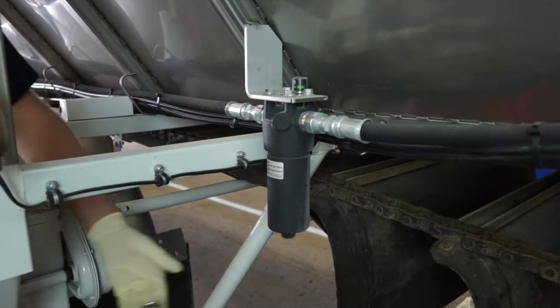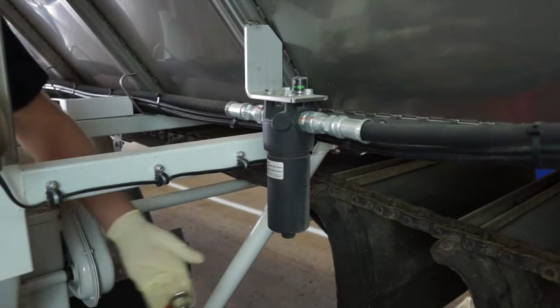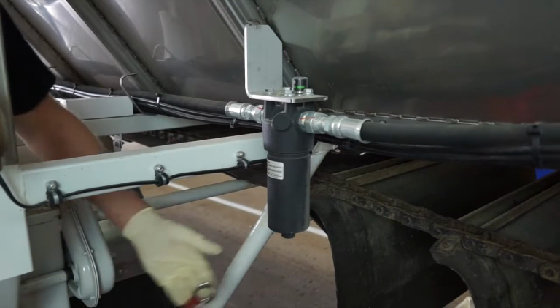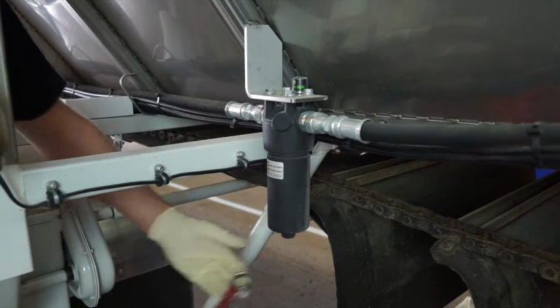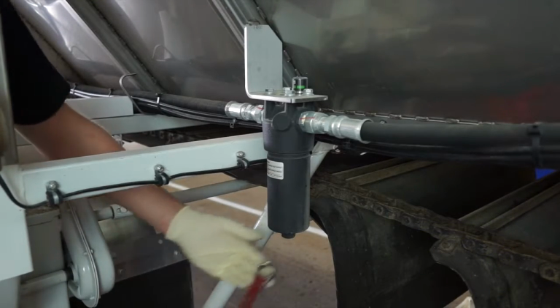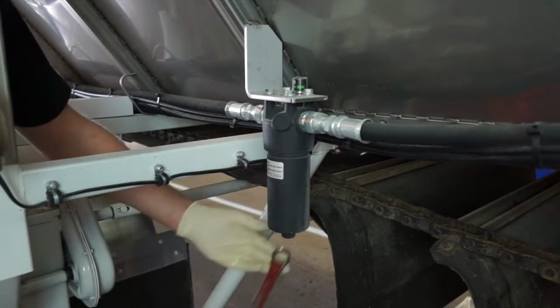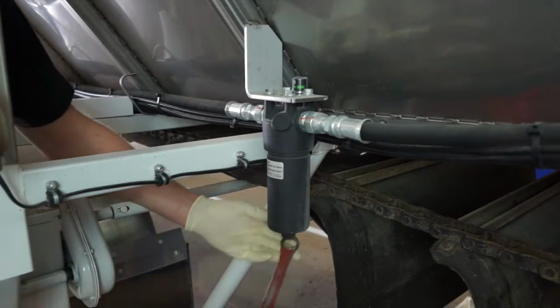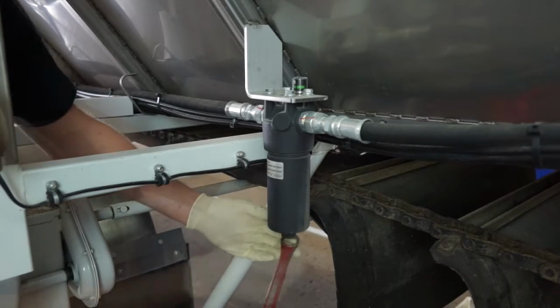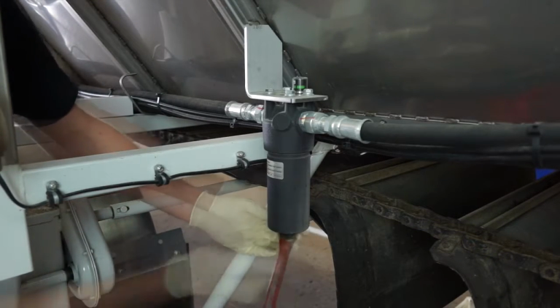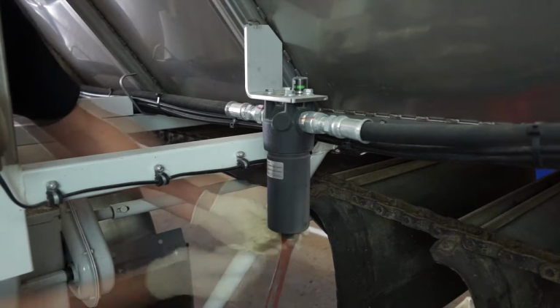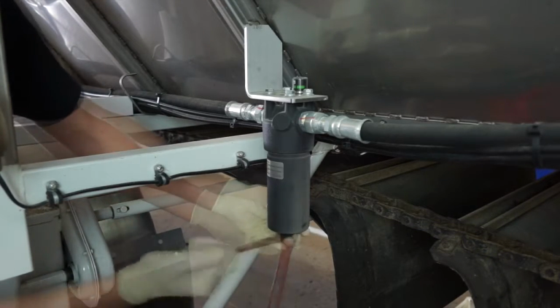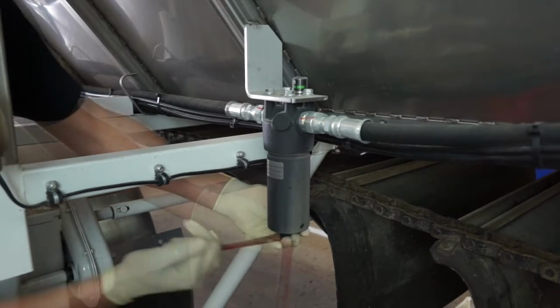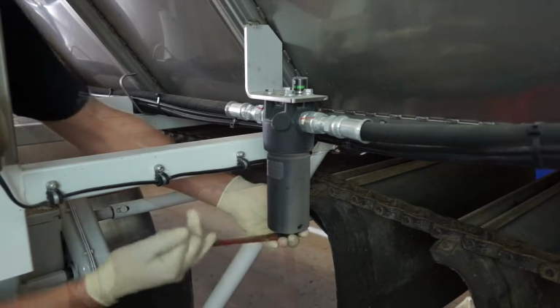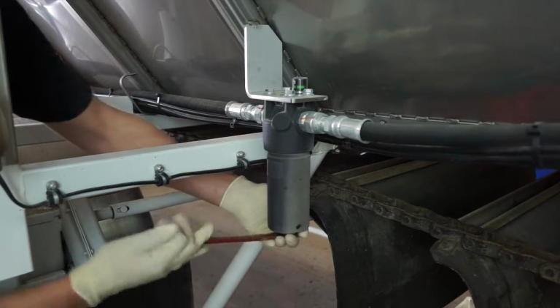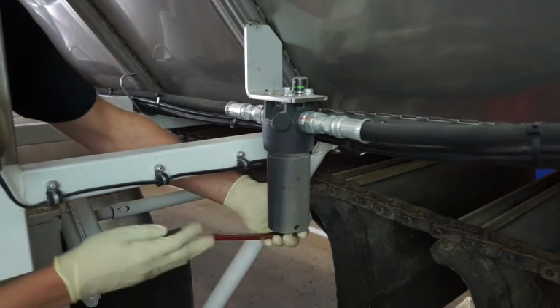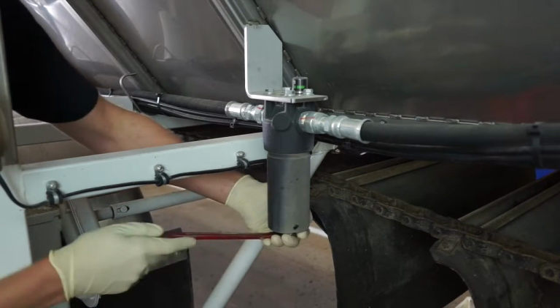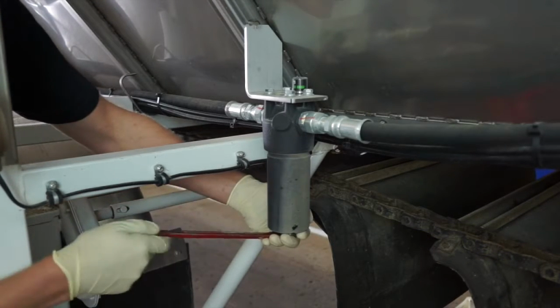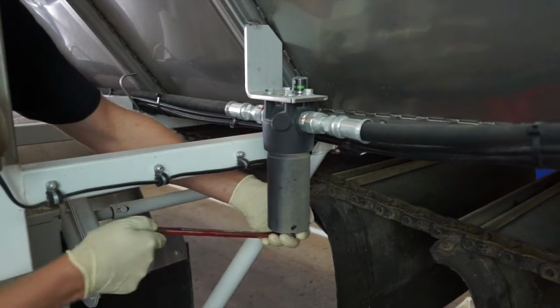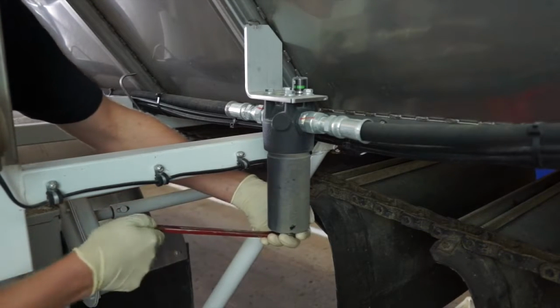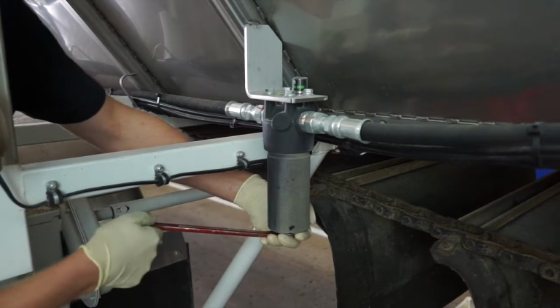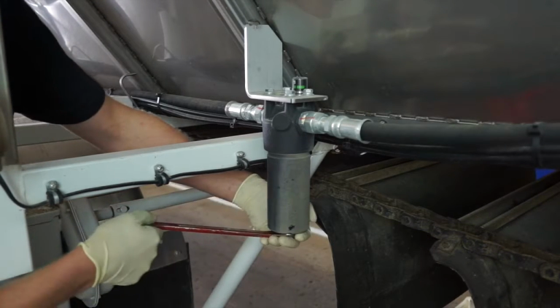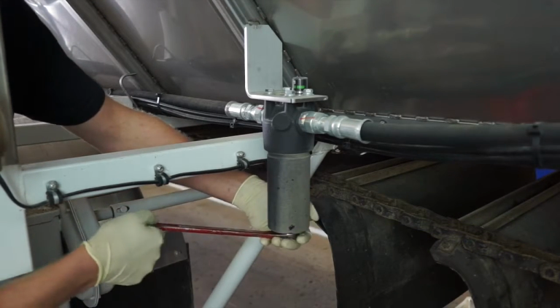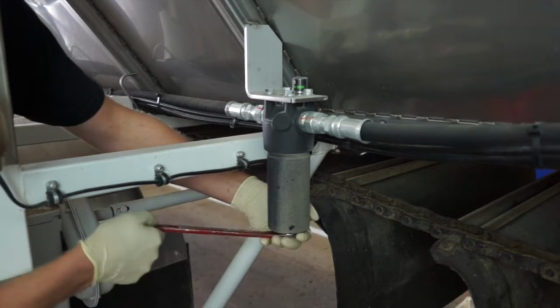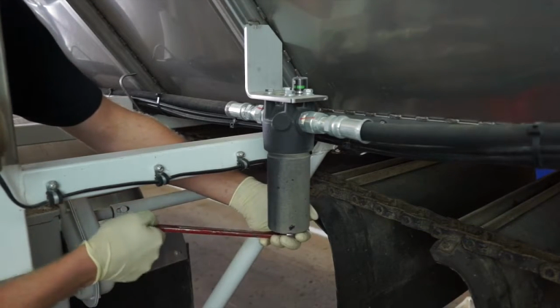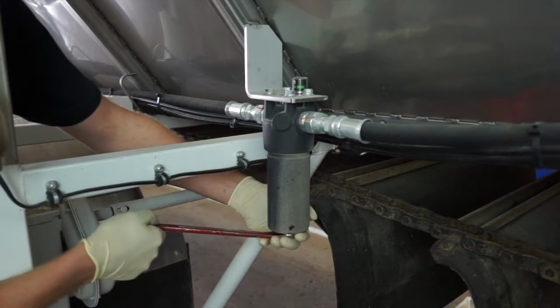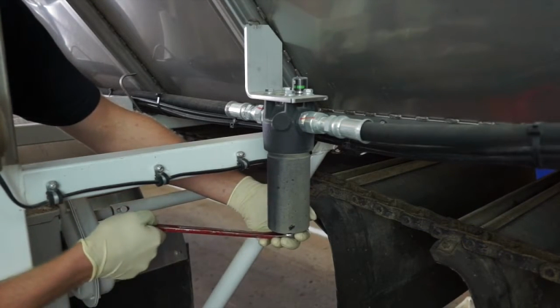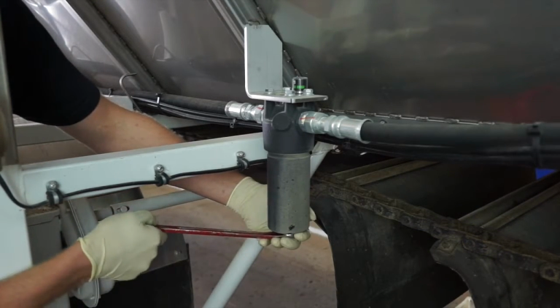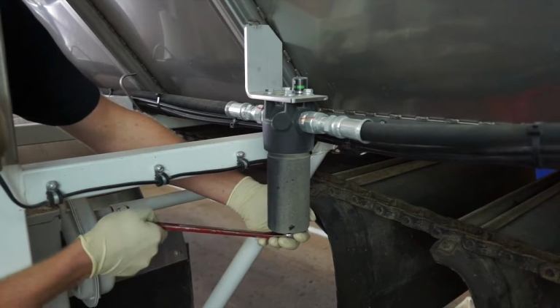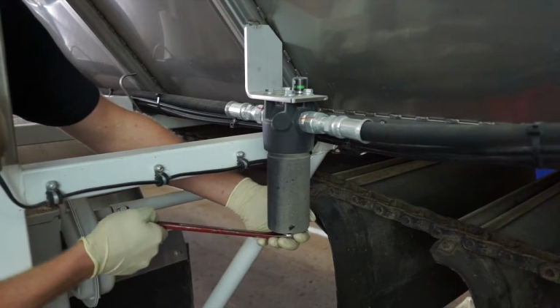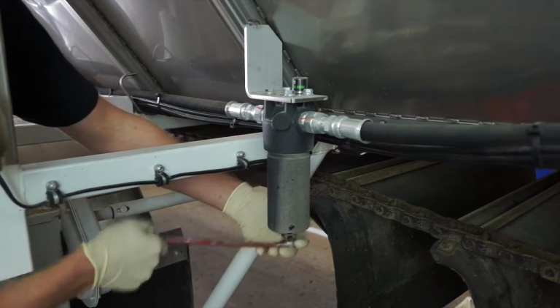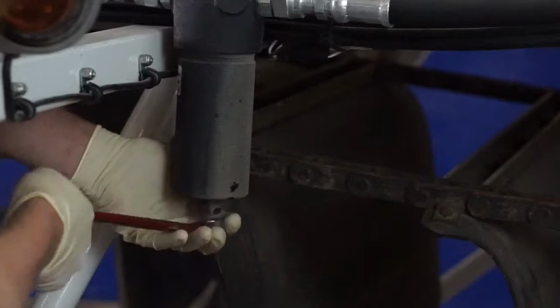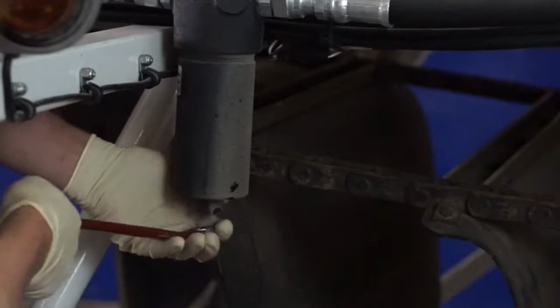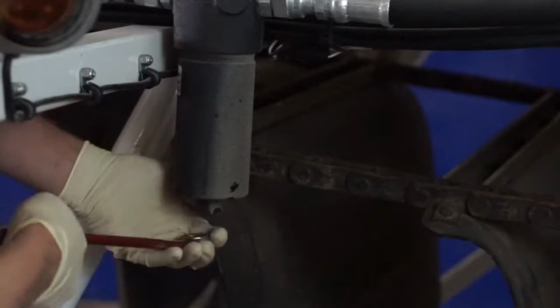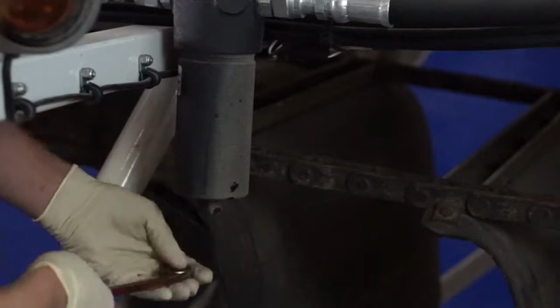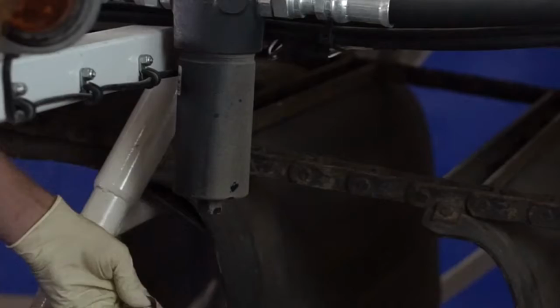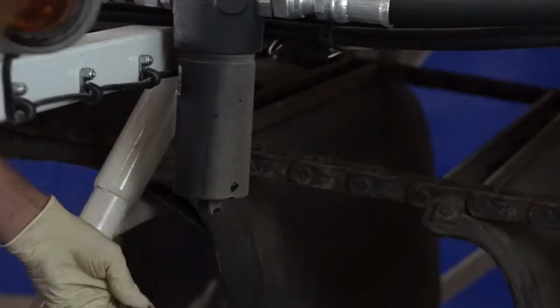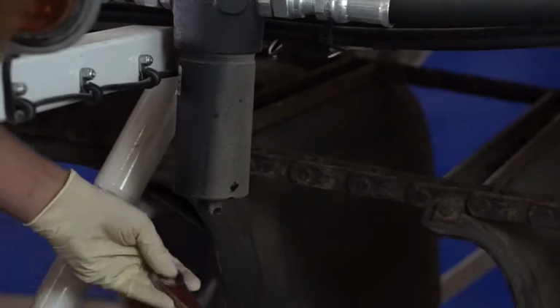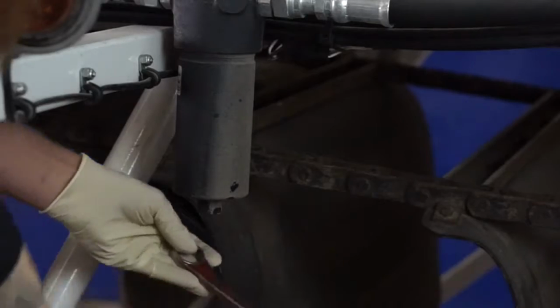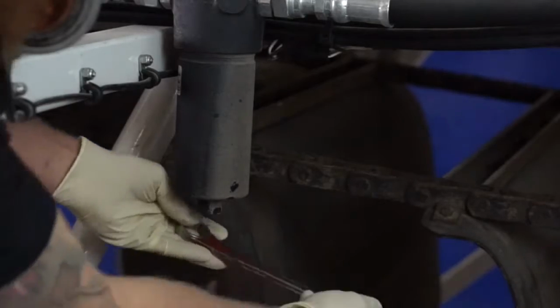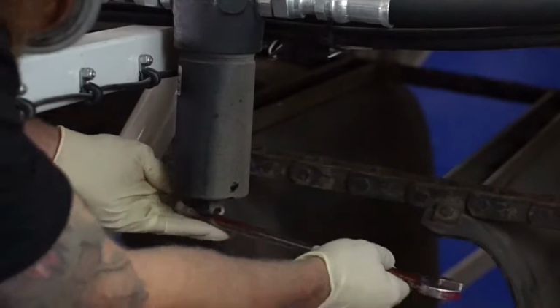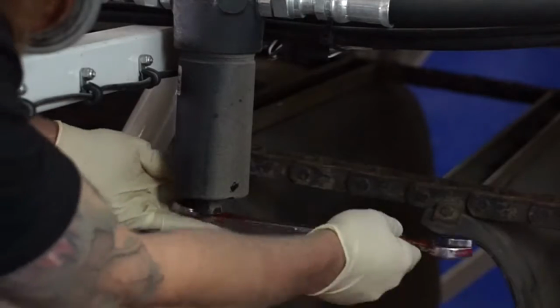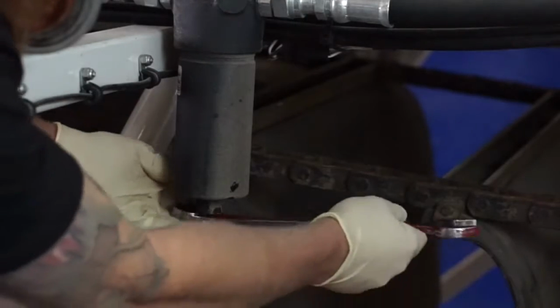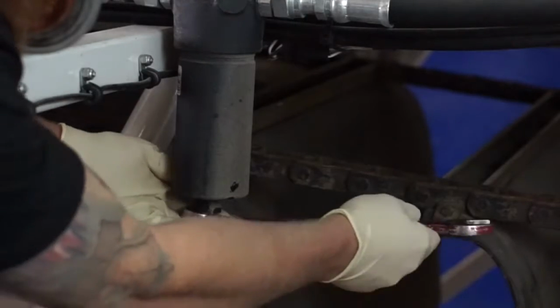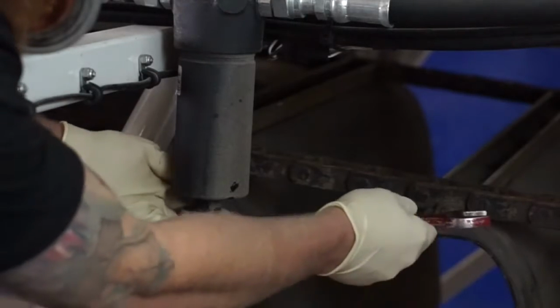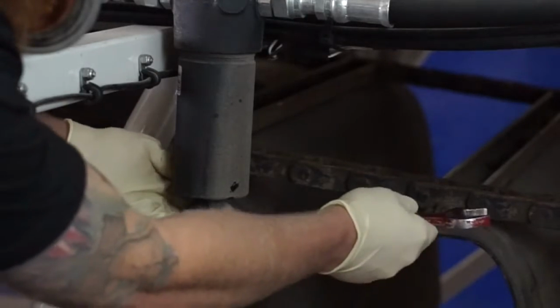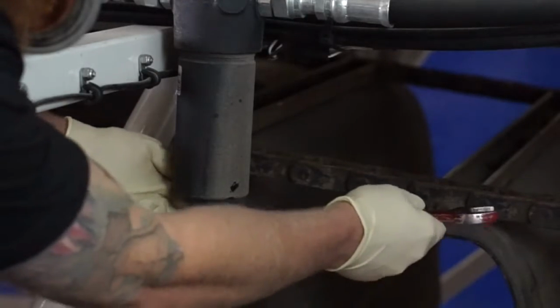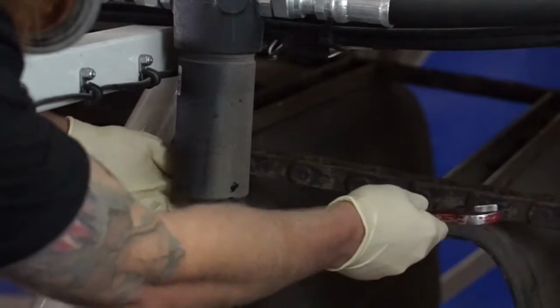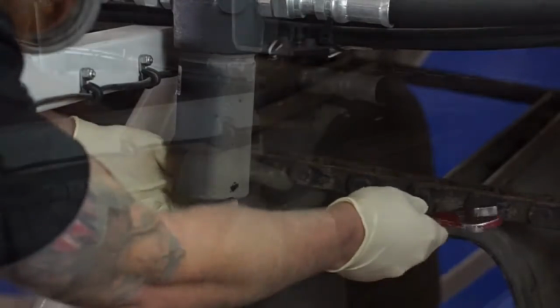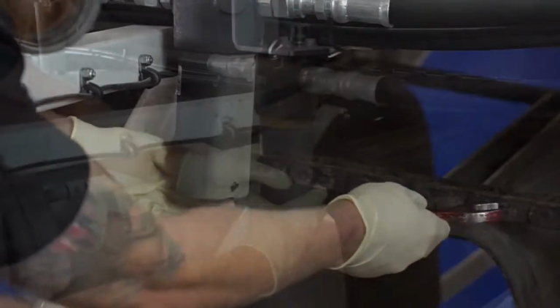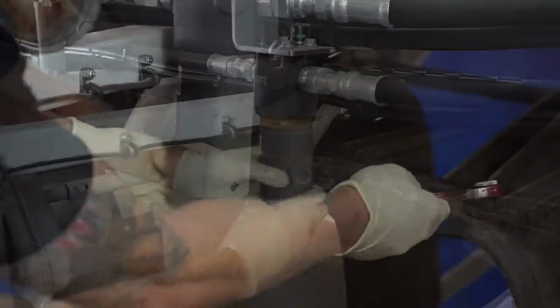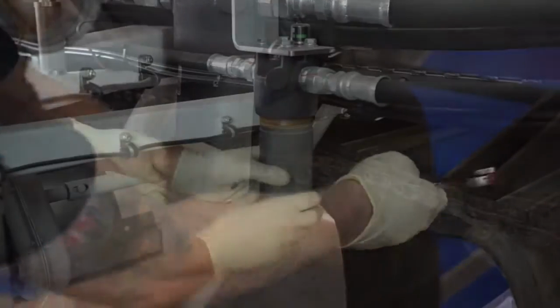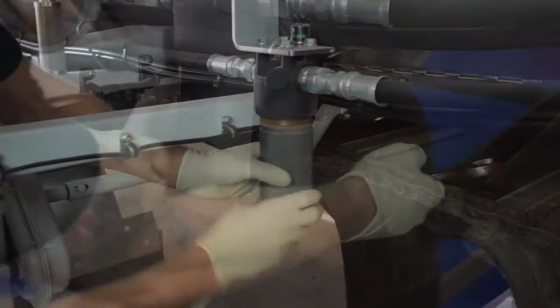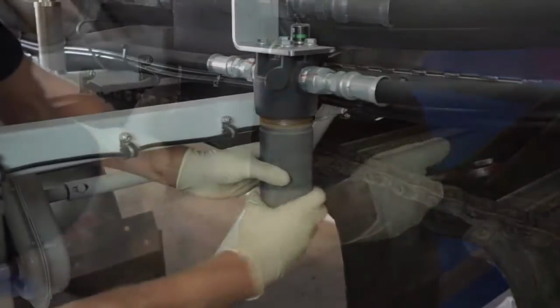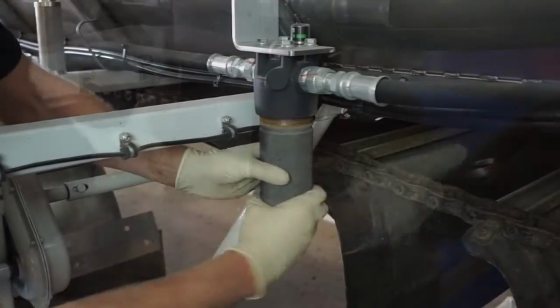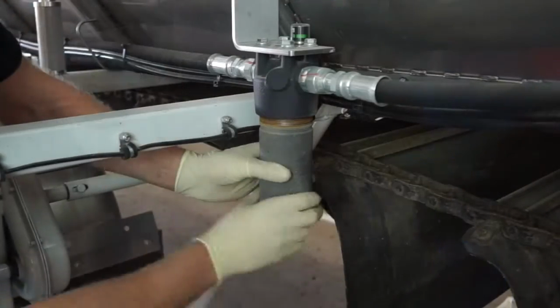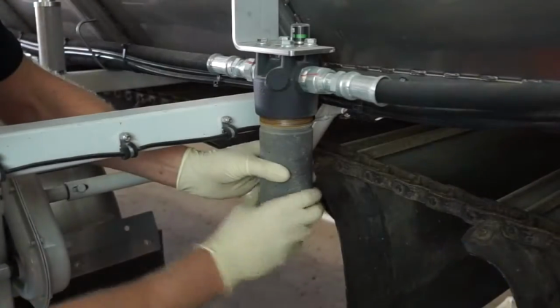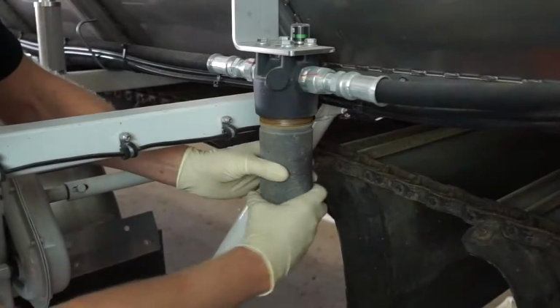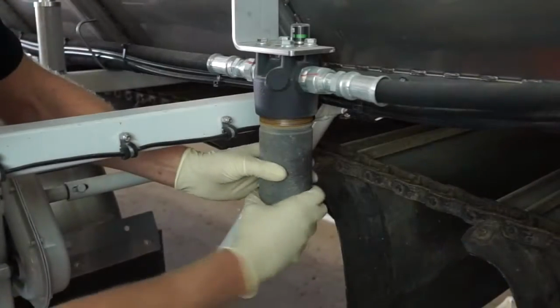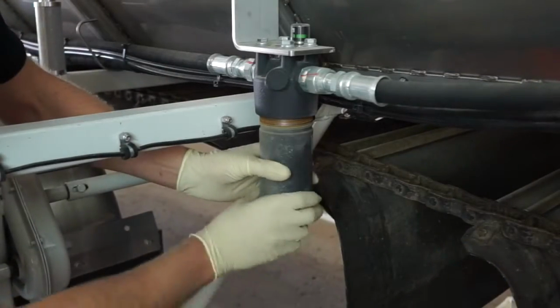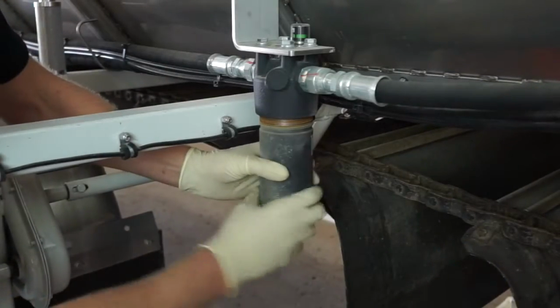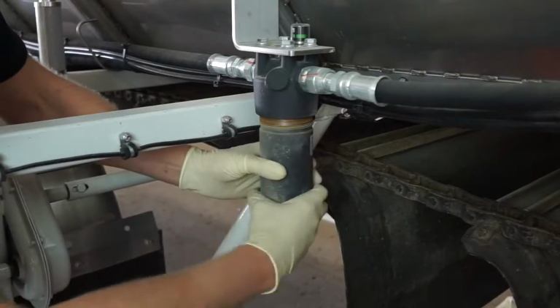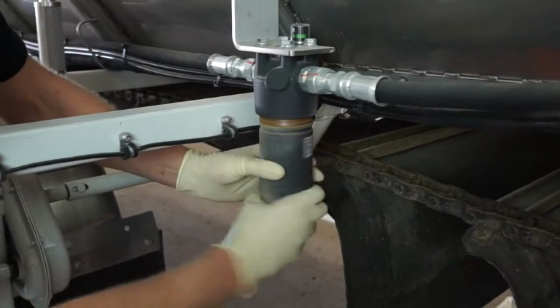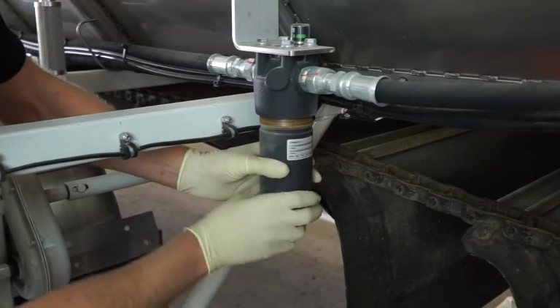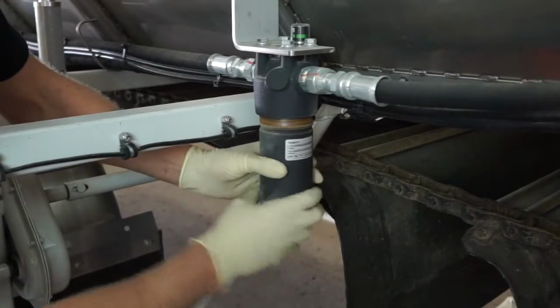Using a 15/16 wrench, loosen the bowl assembly on the filter housing to remove the element.